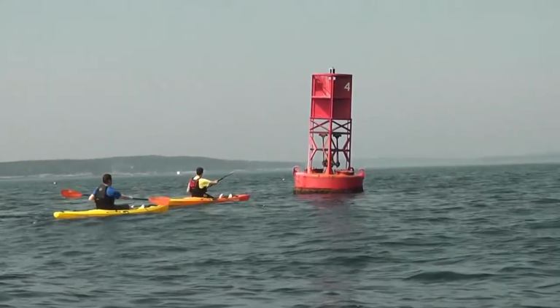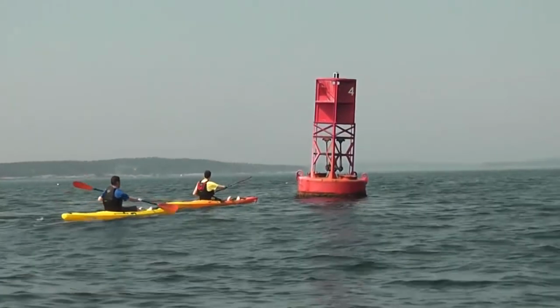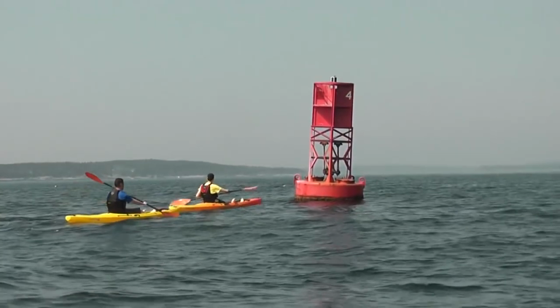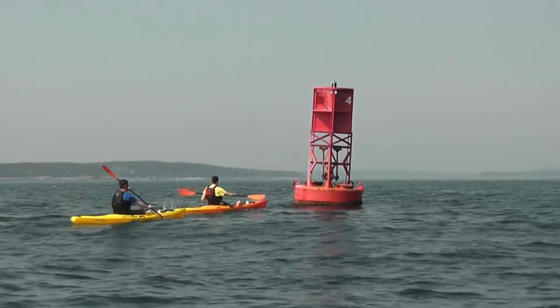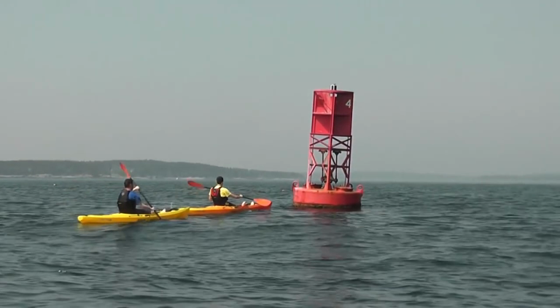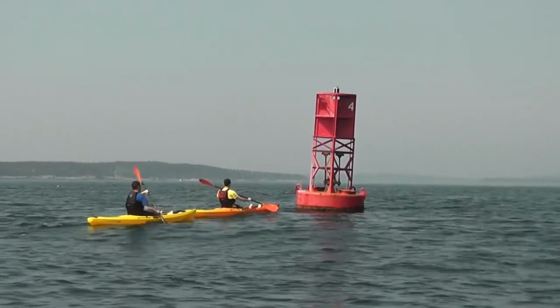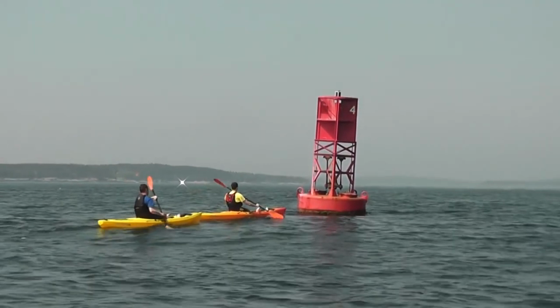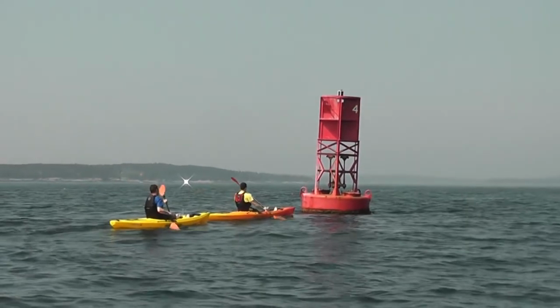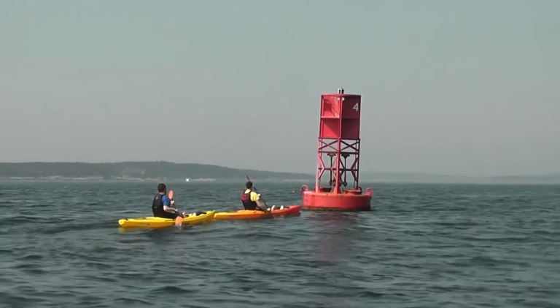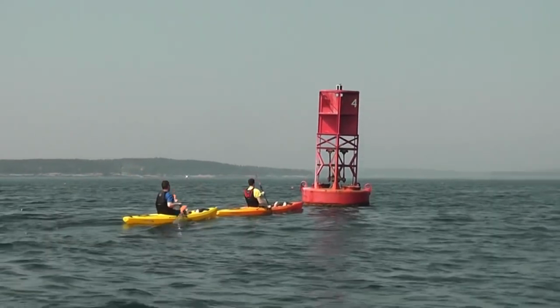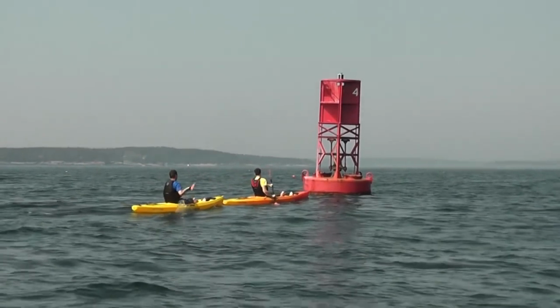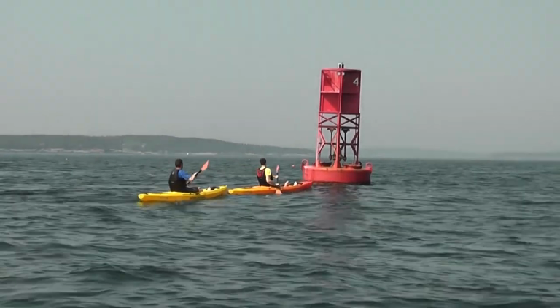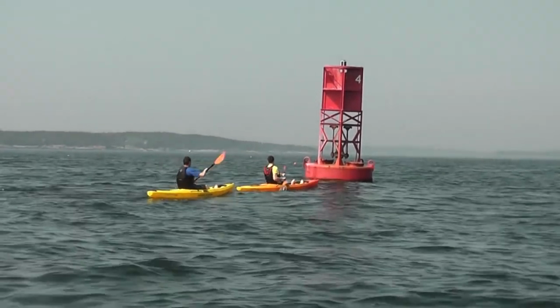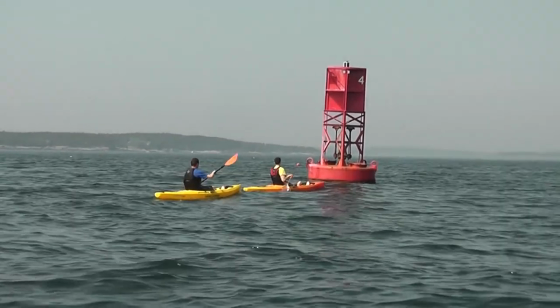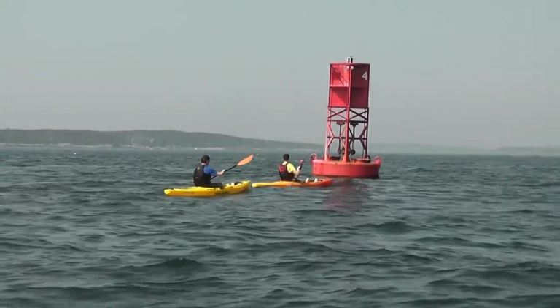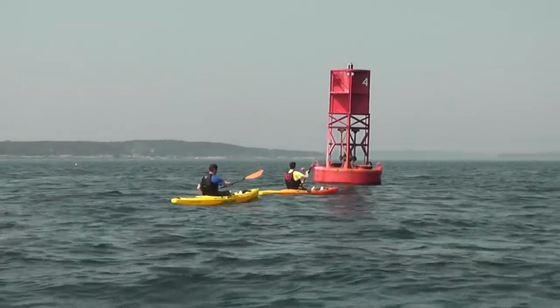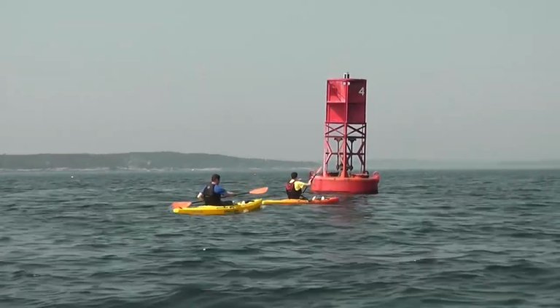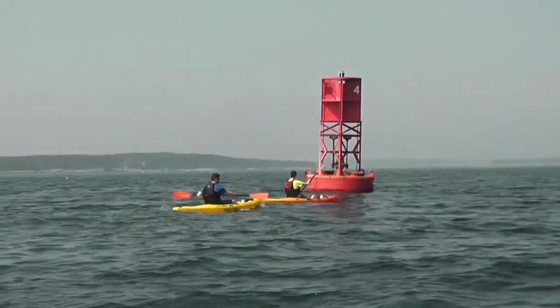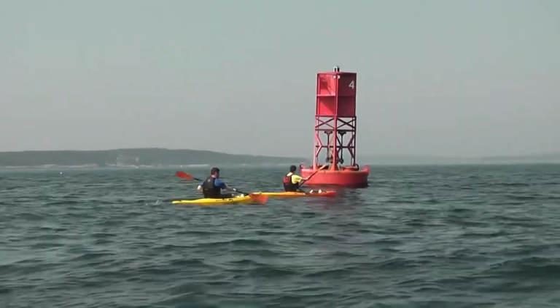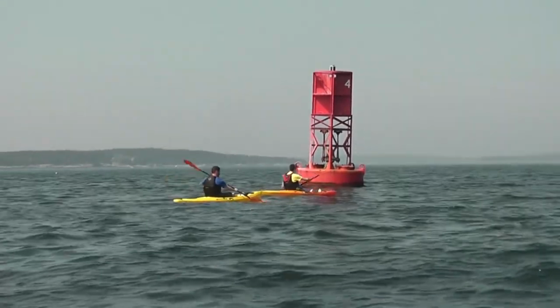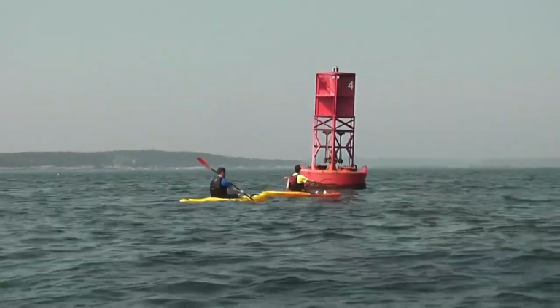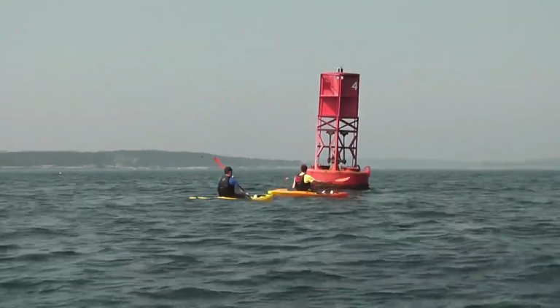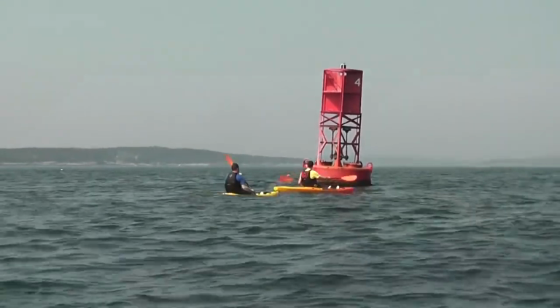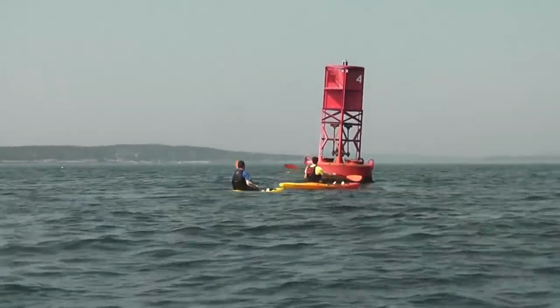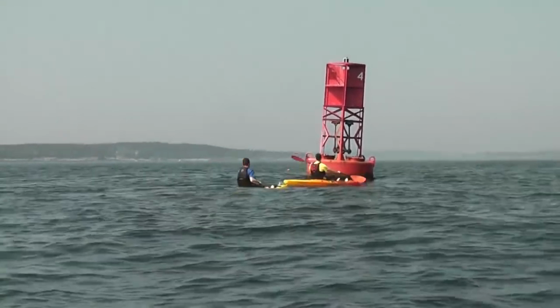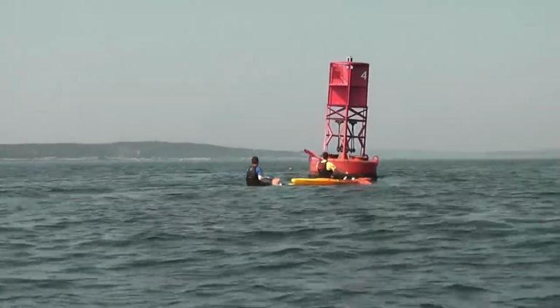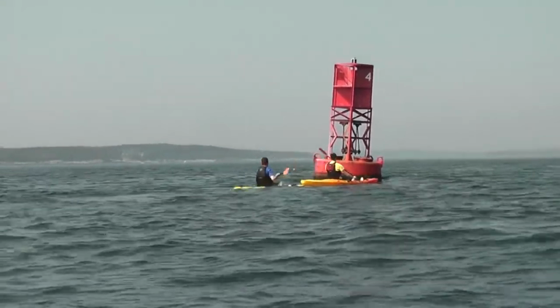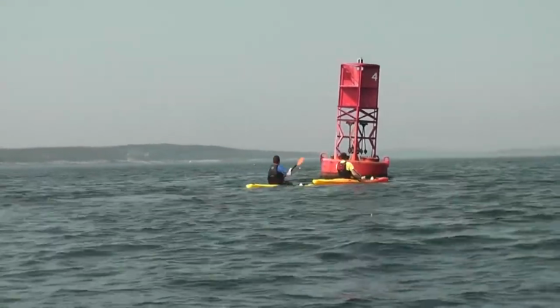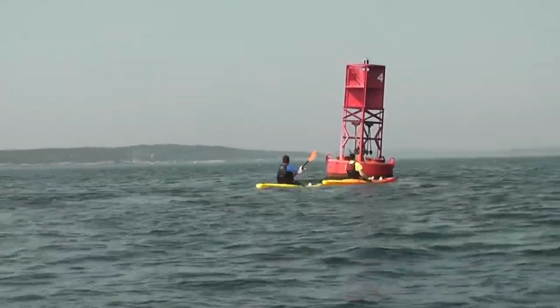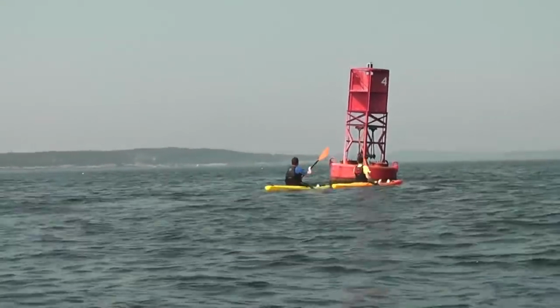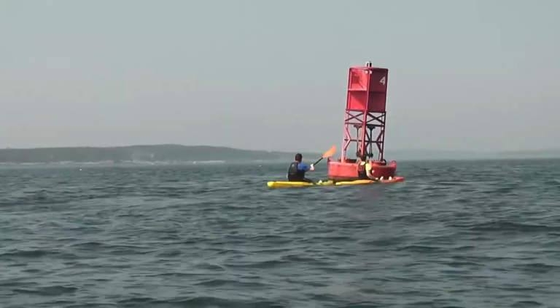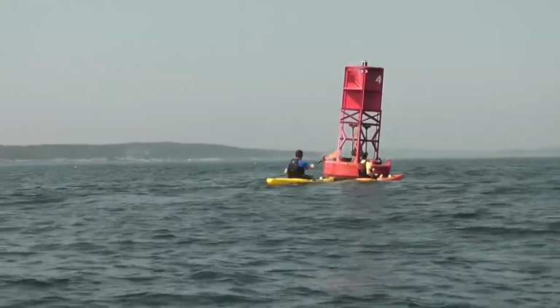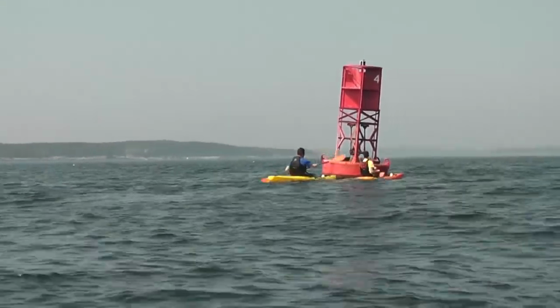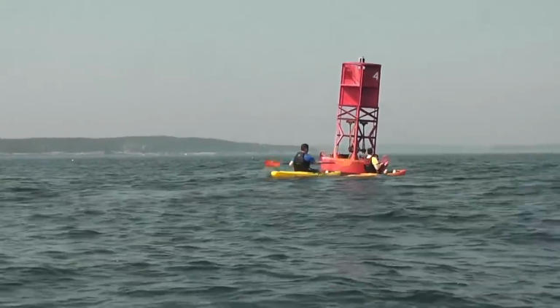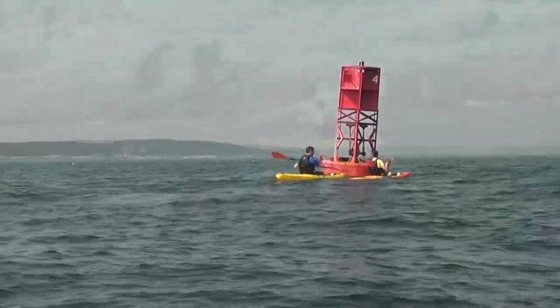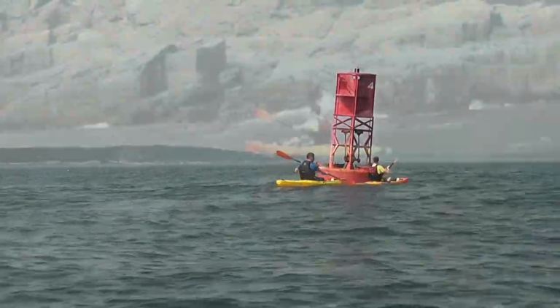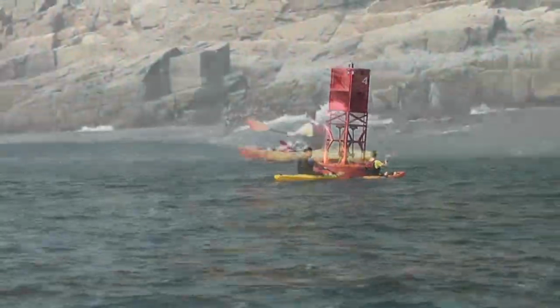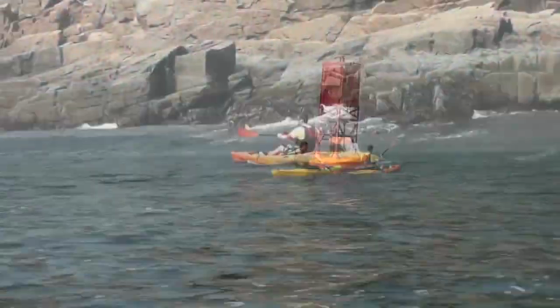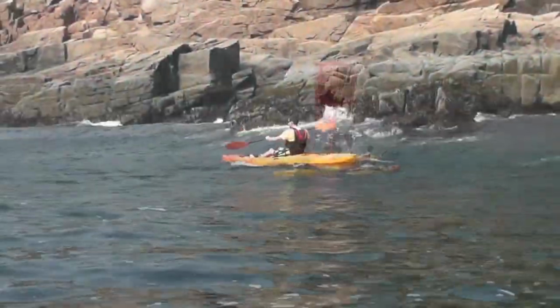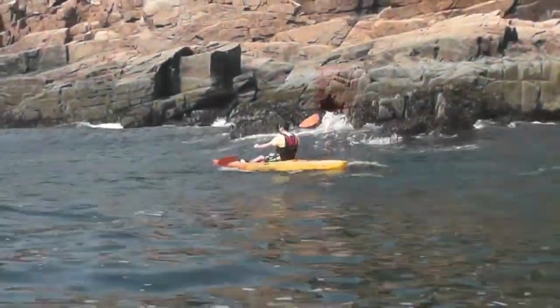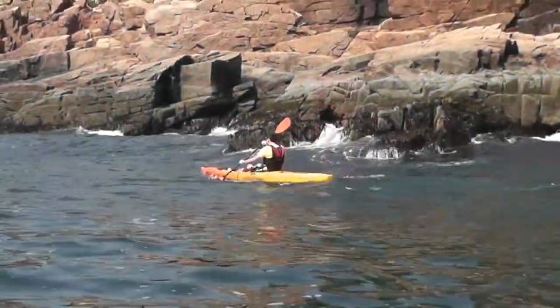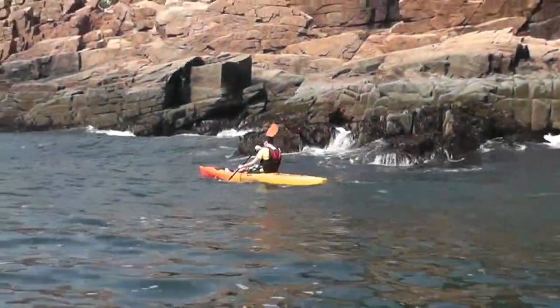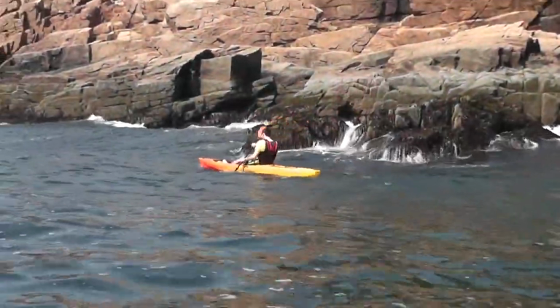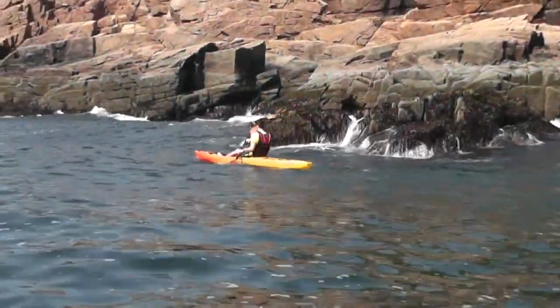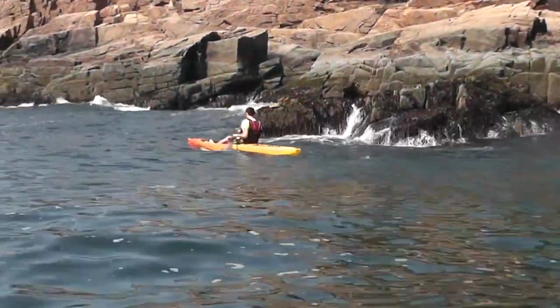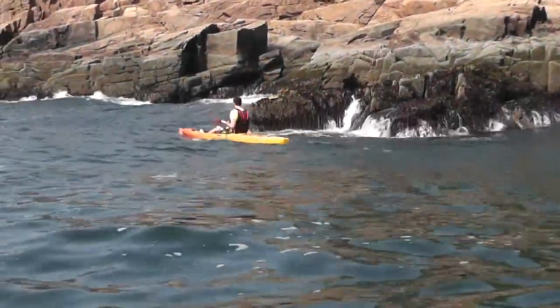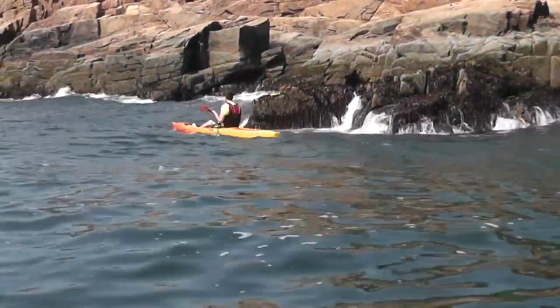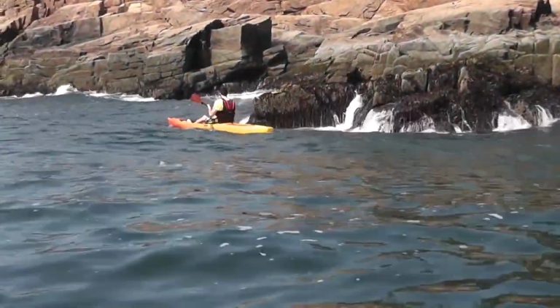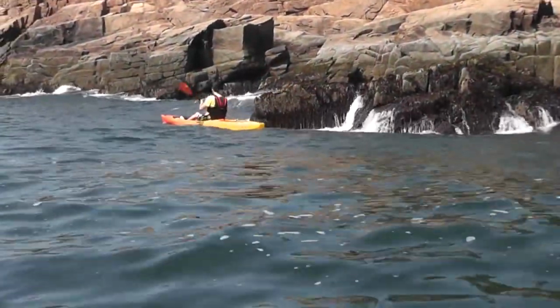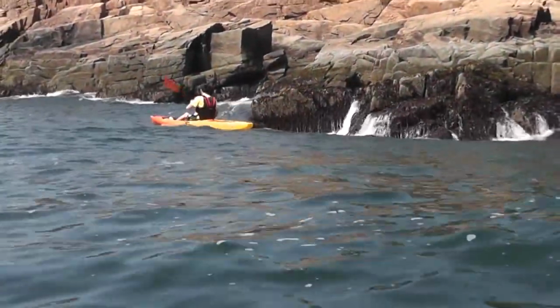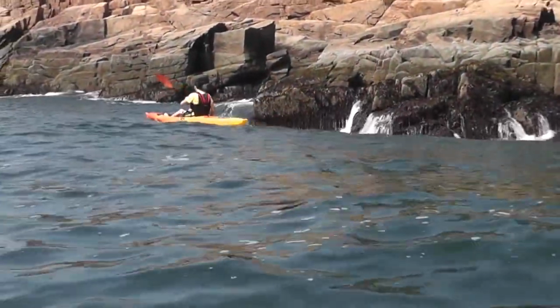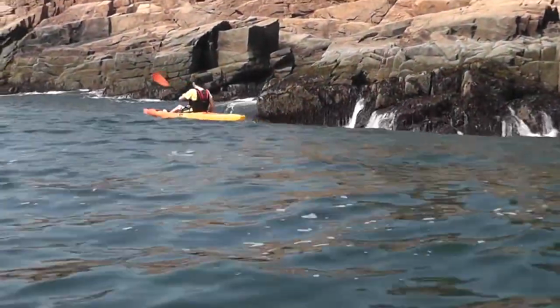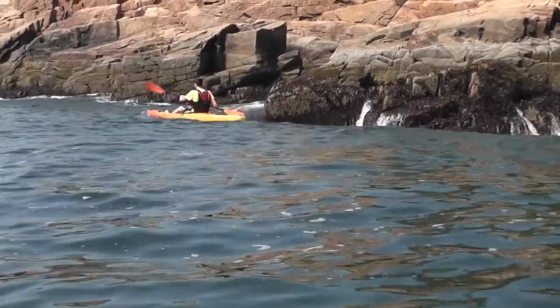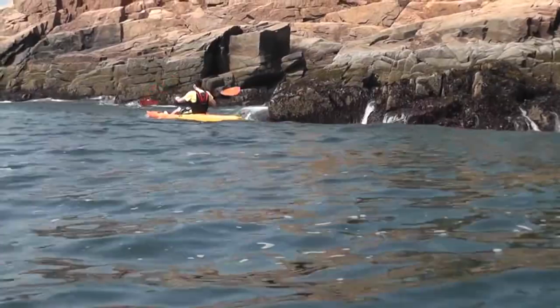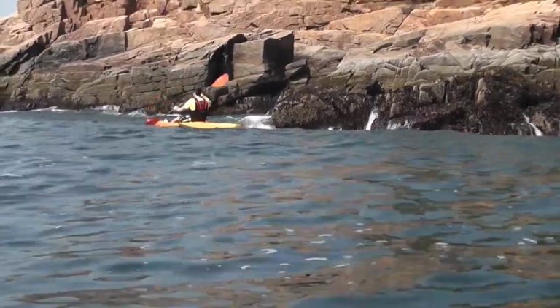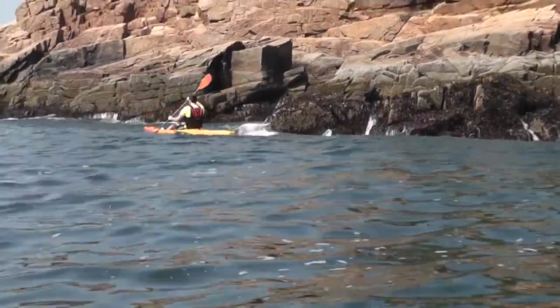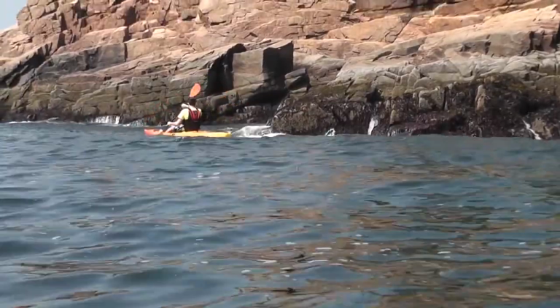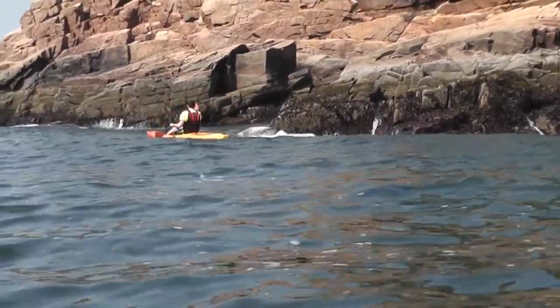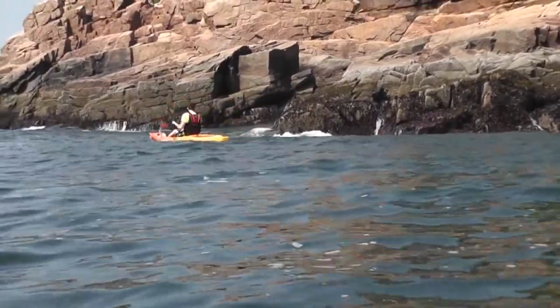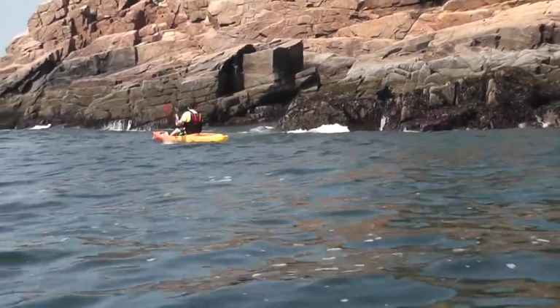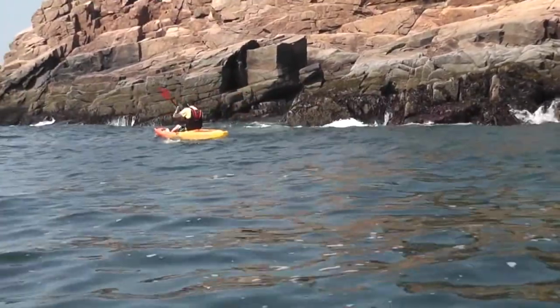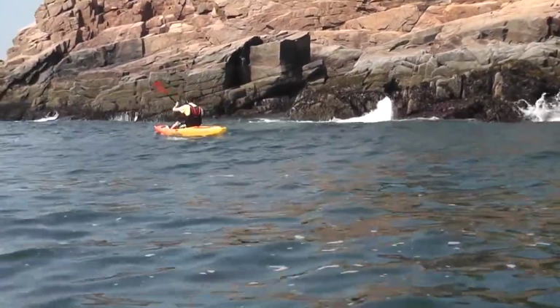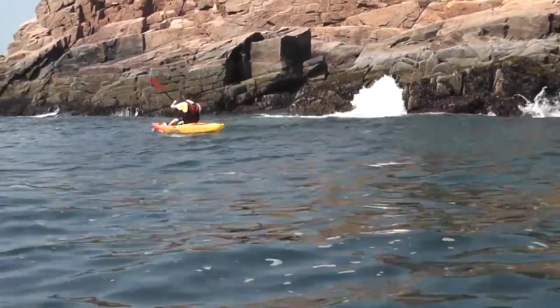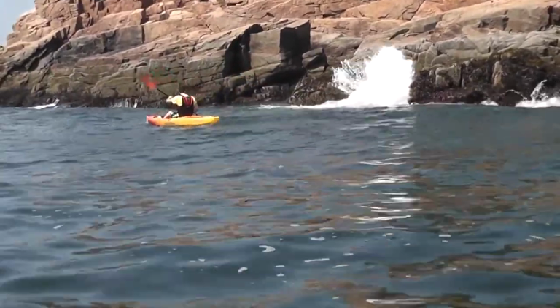The Tetra series are happy on lakes and streams, but they were designed with the ocean in mind, and these boats are capable of much more than your average sit on top kayak.